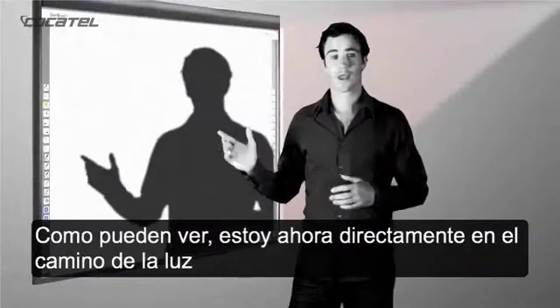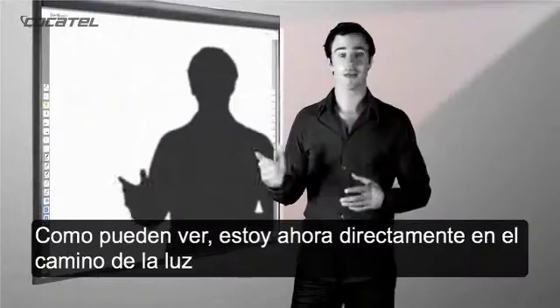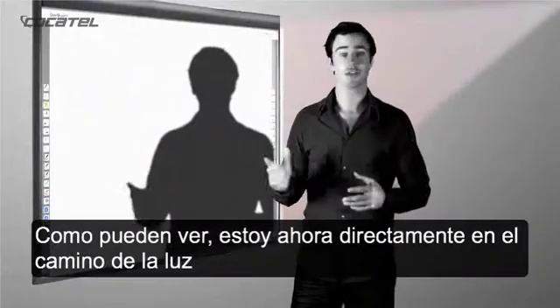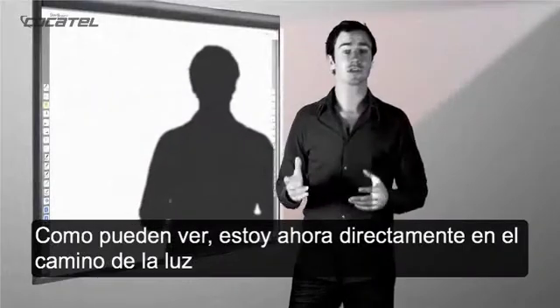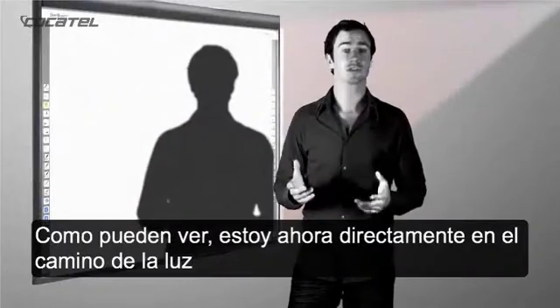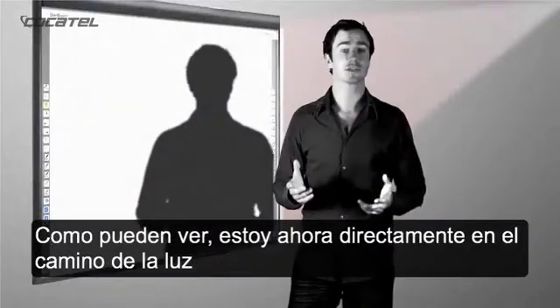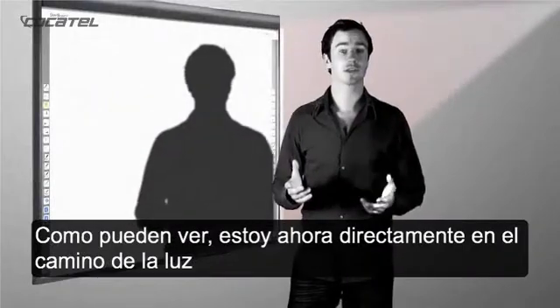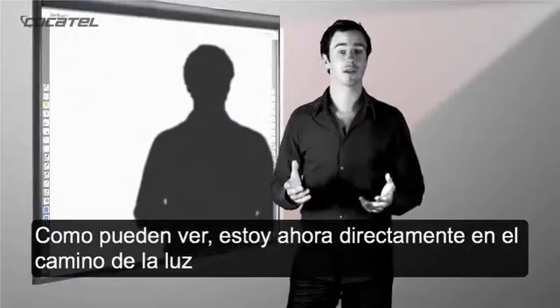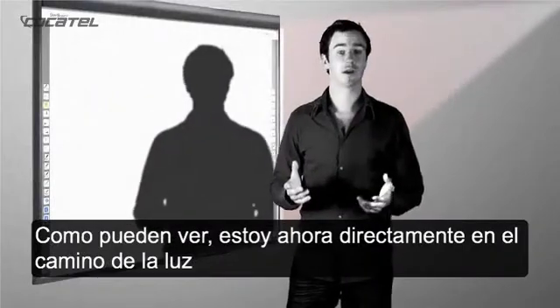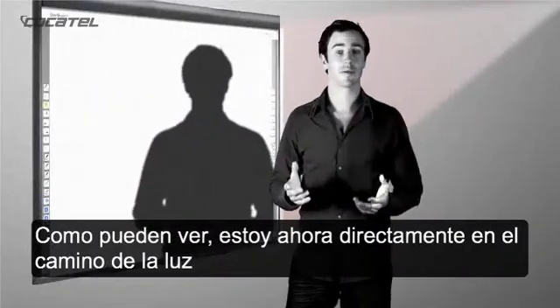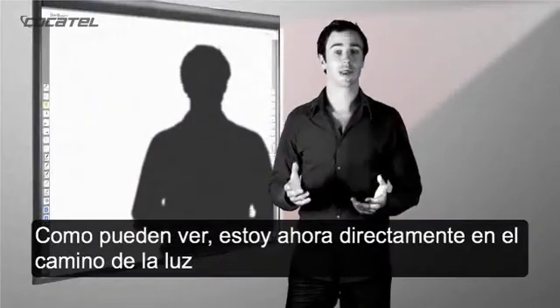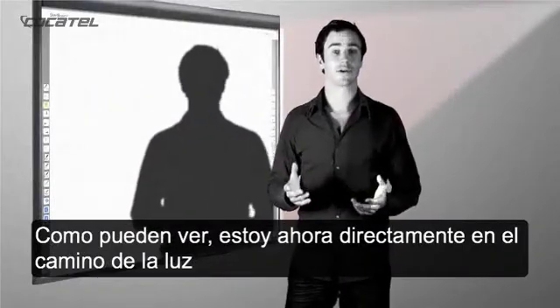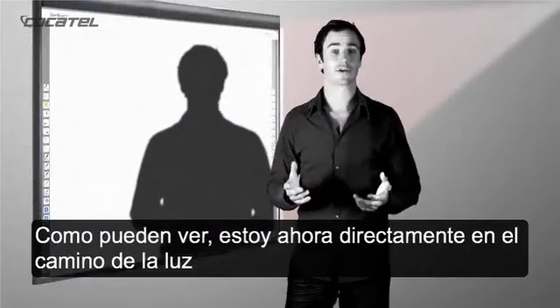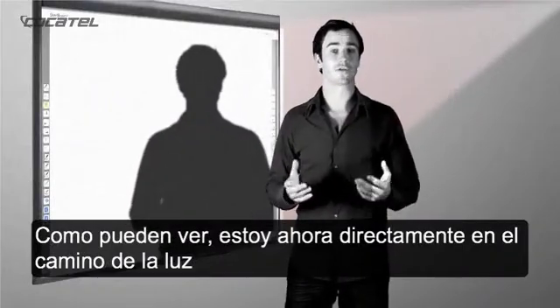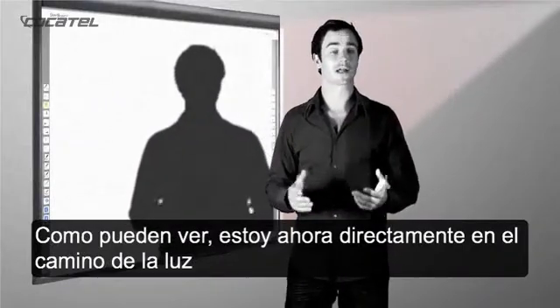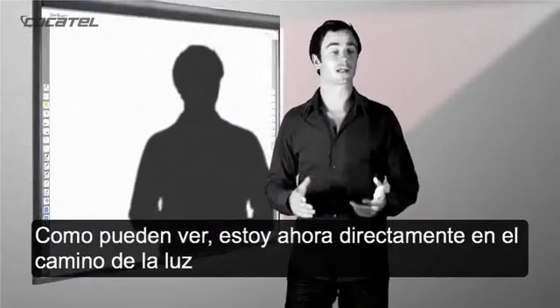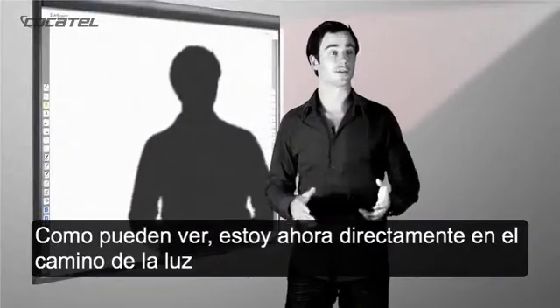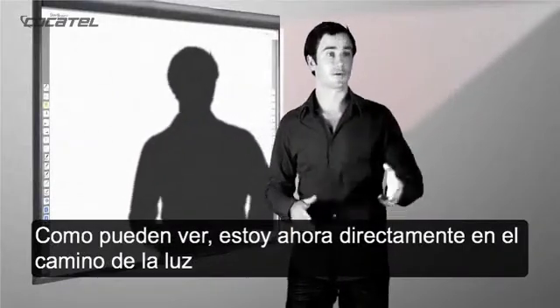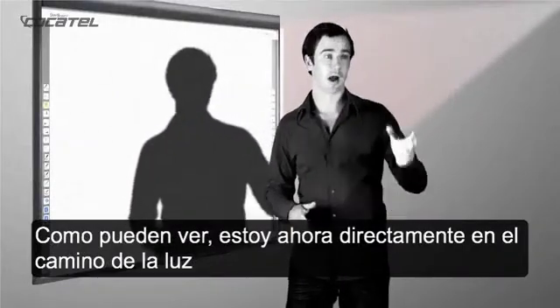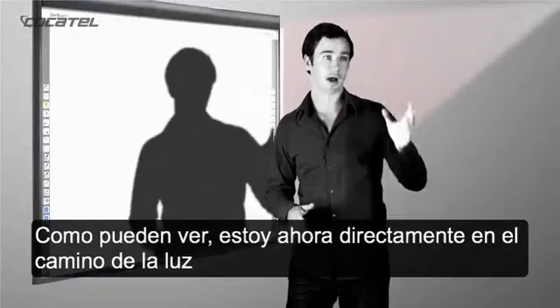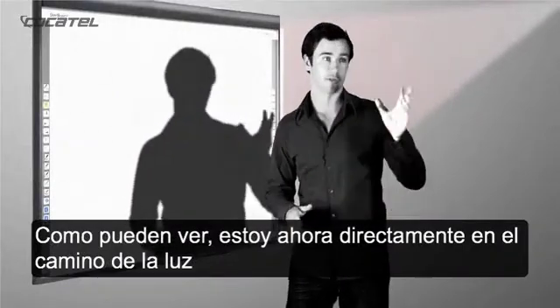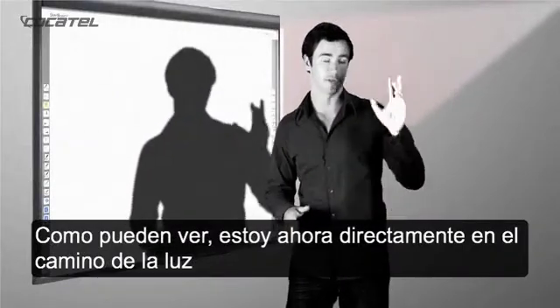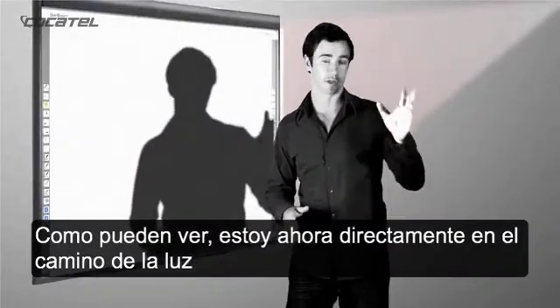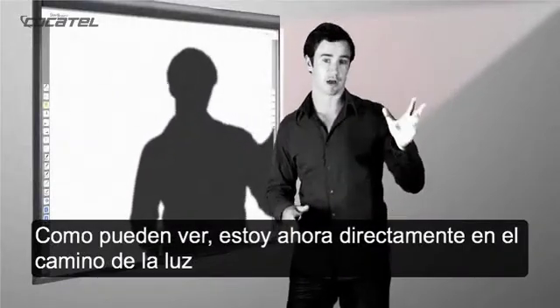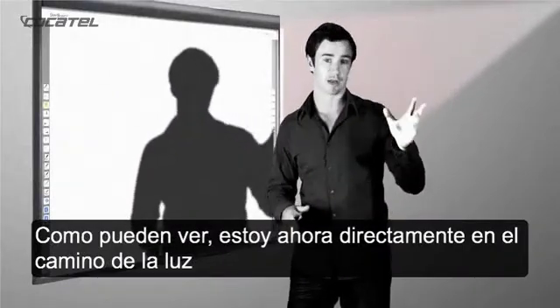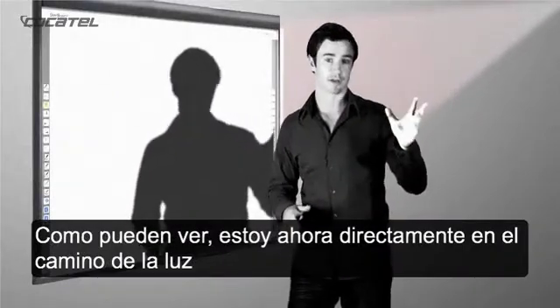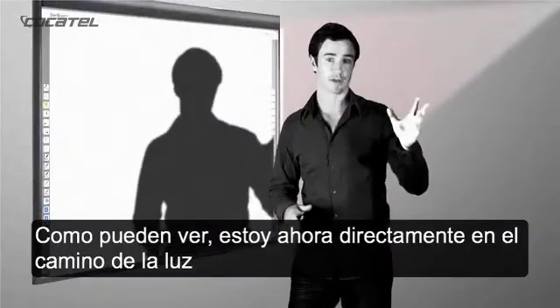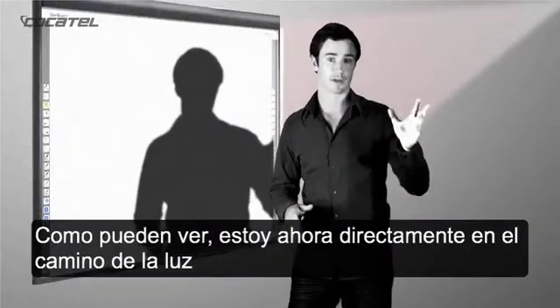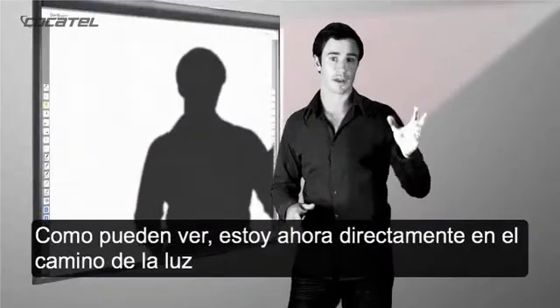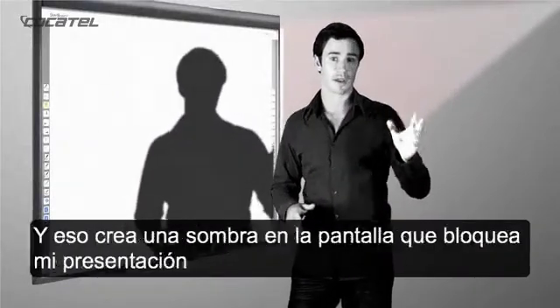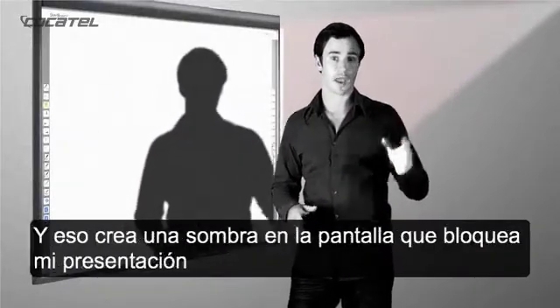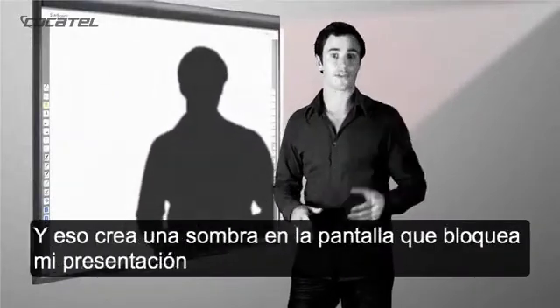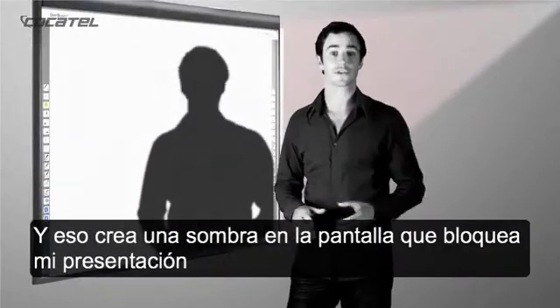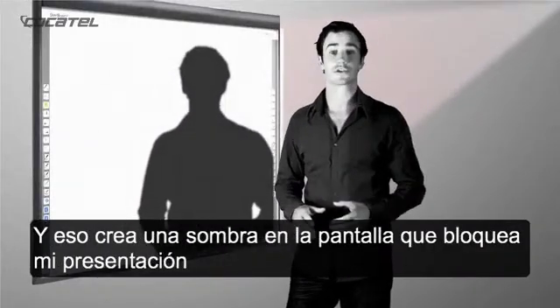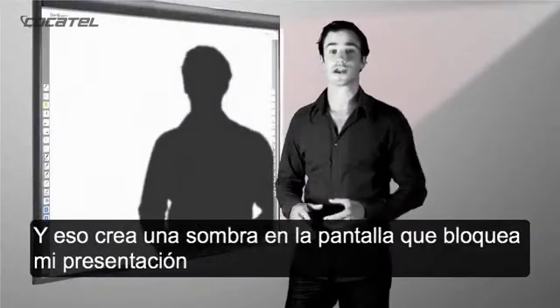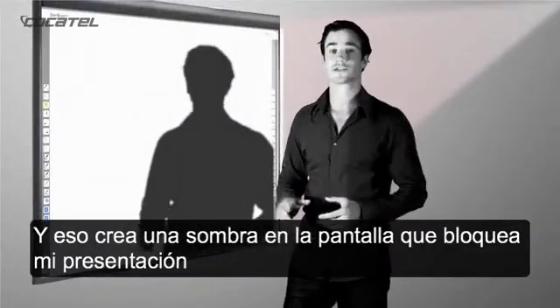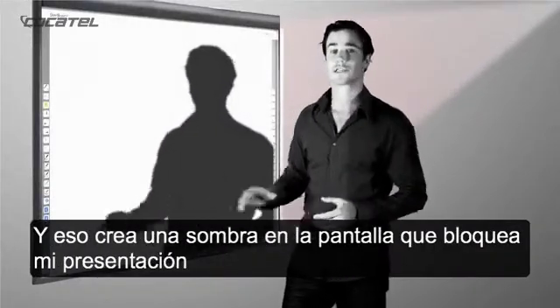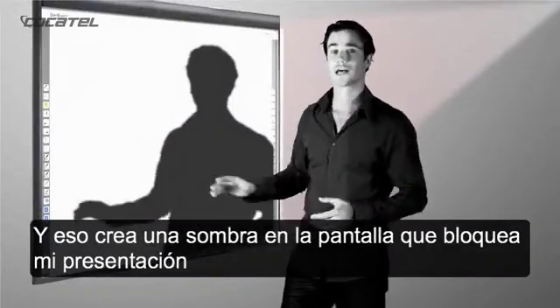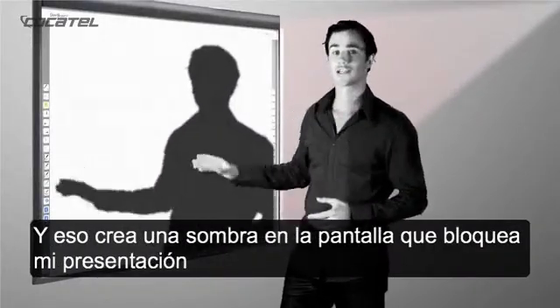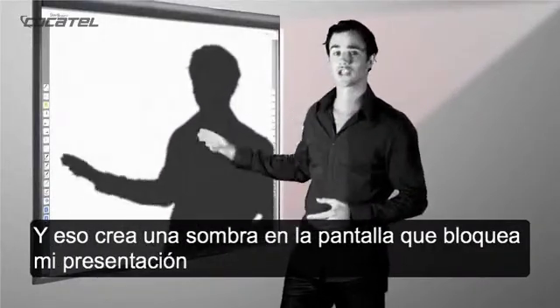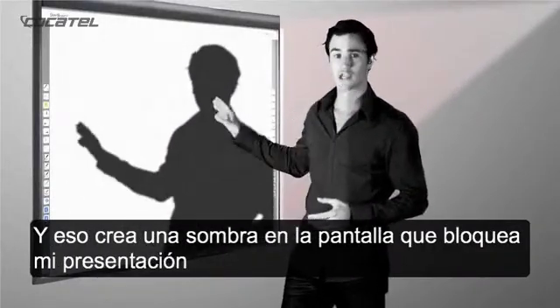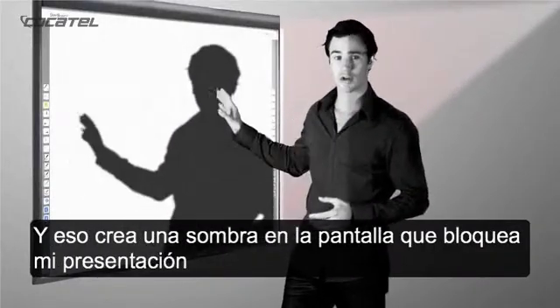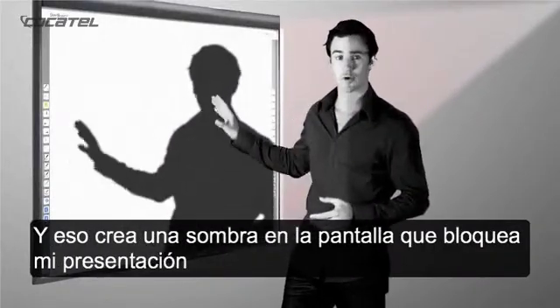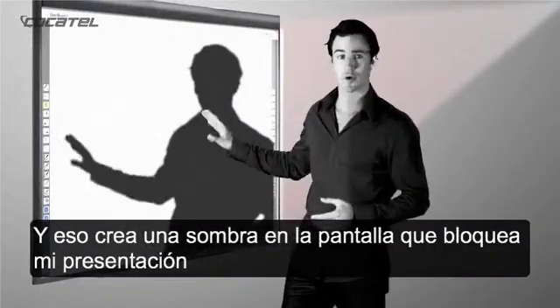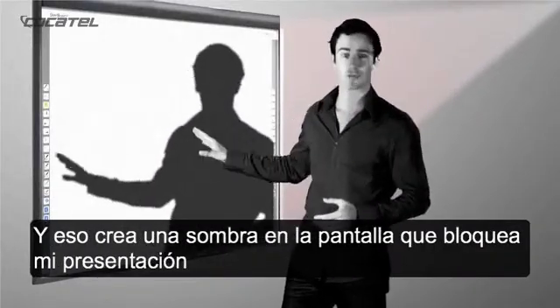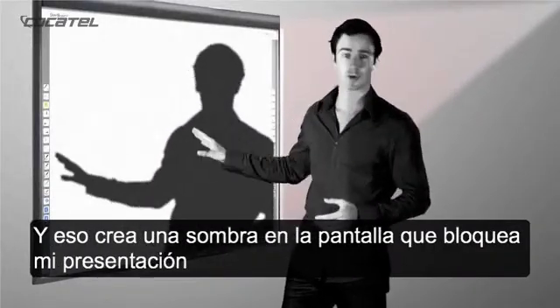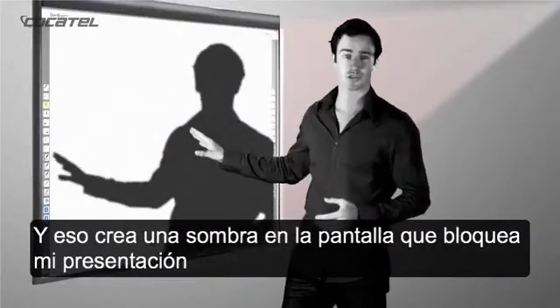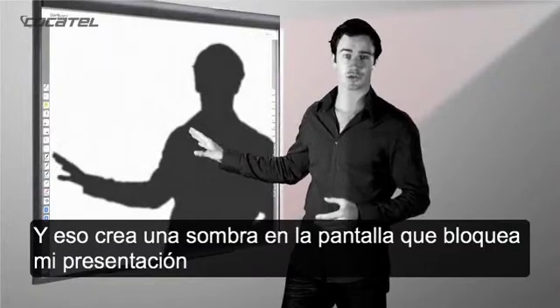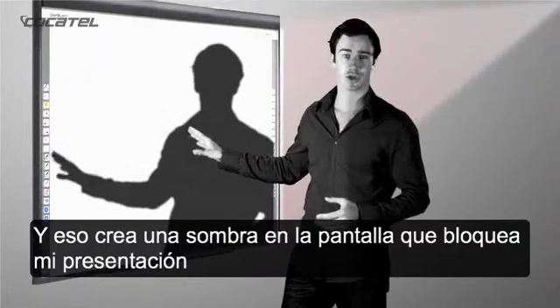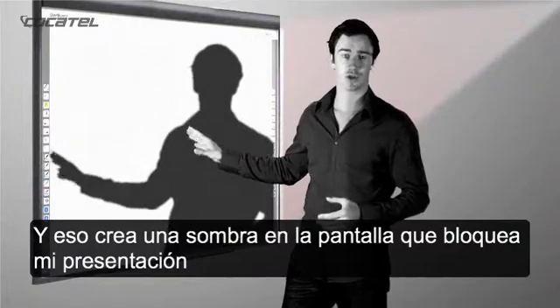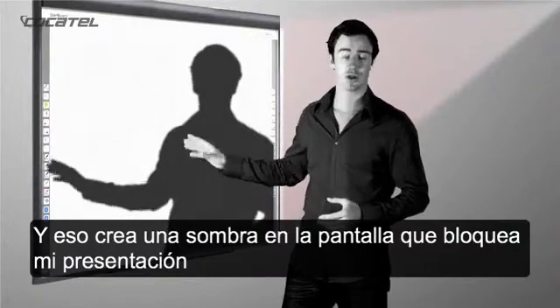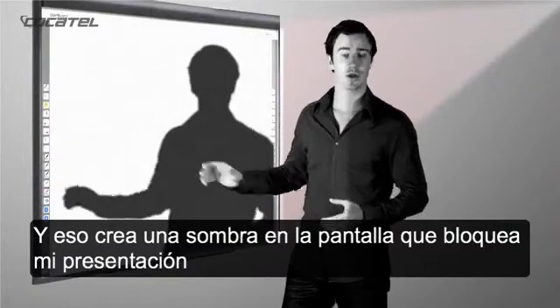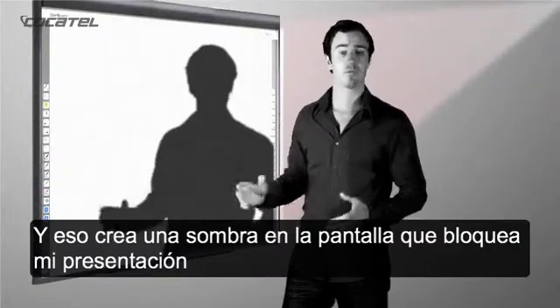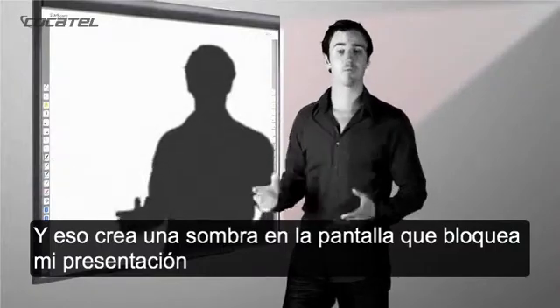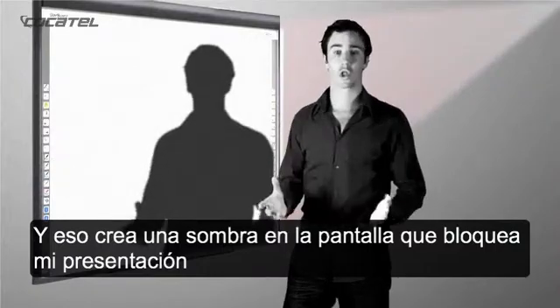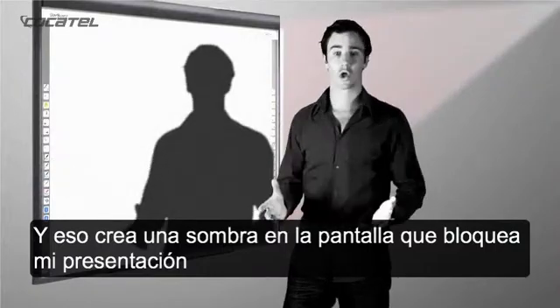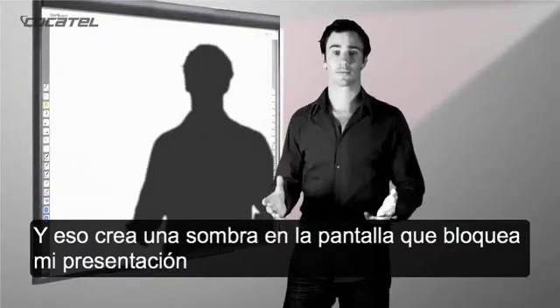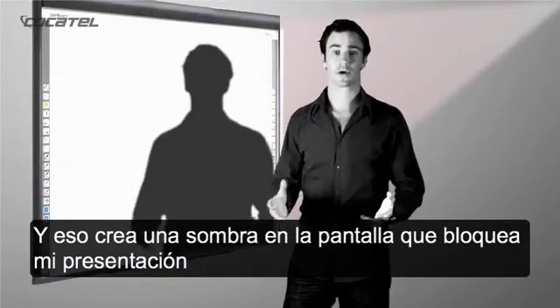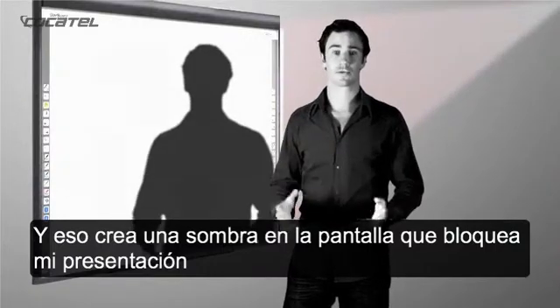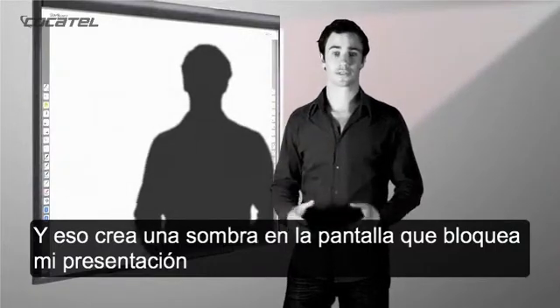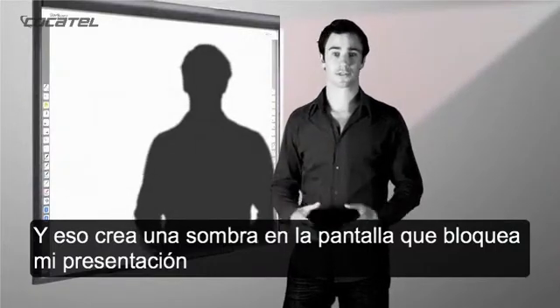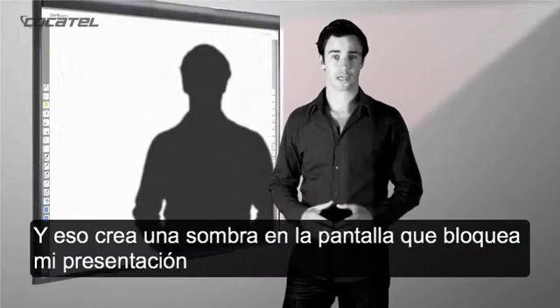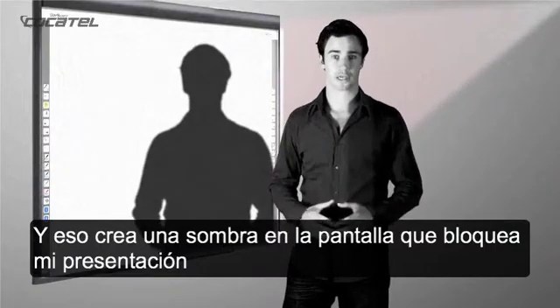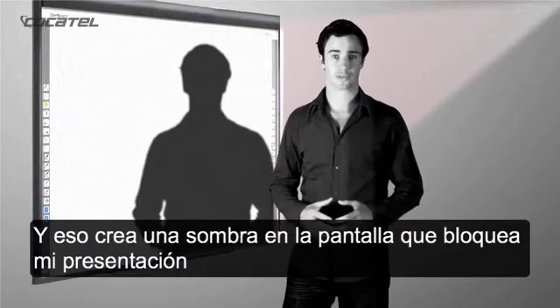As you can see, I'm now directly in the path of the light, and this creates a large shadow over my screen, blocking my presentation.